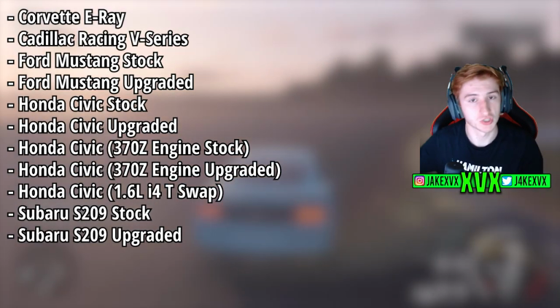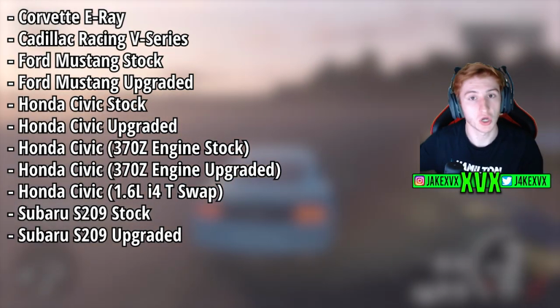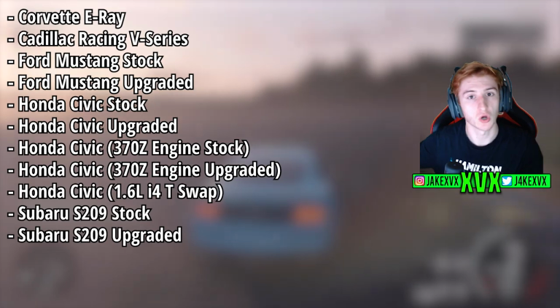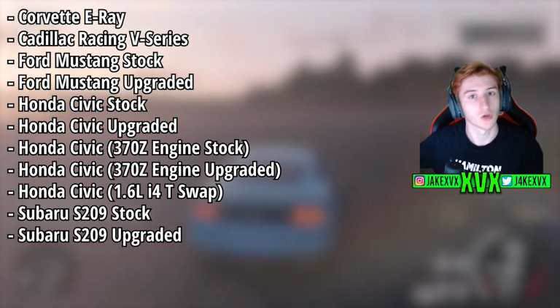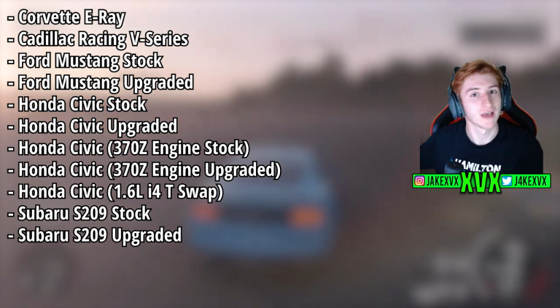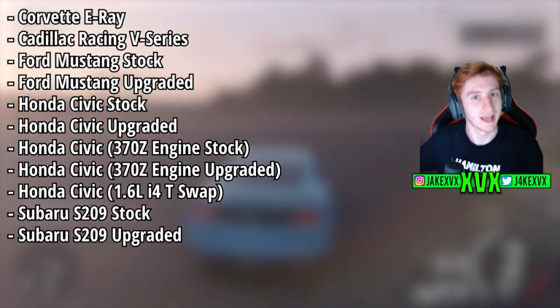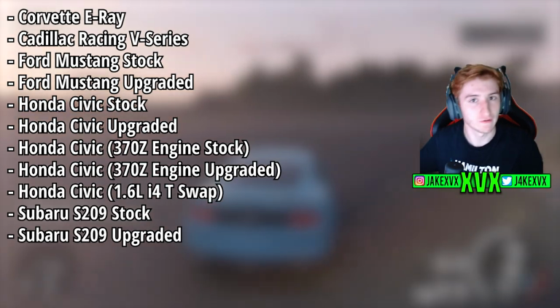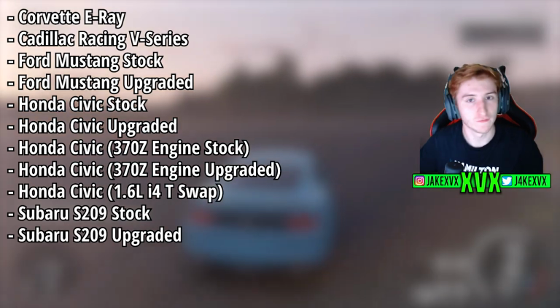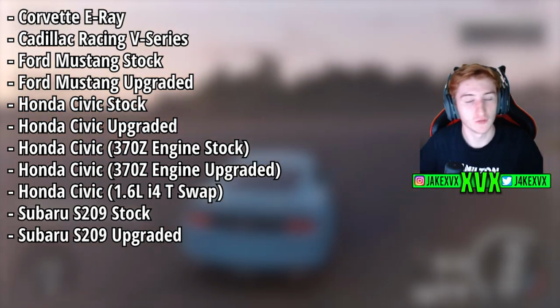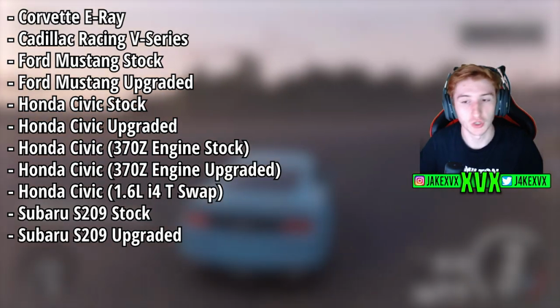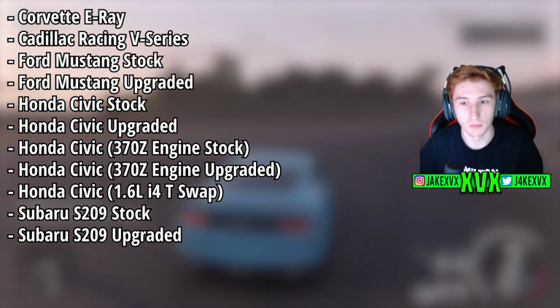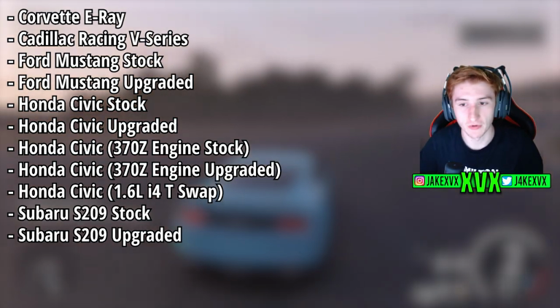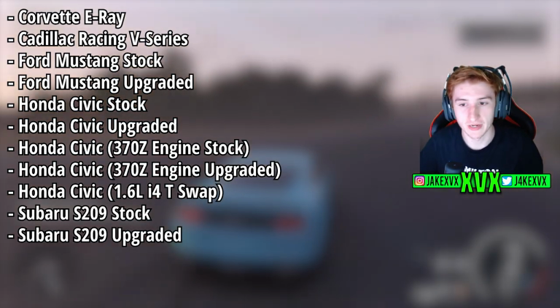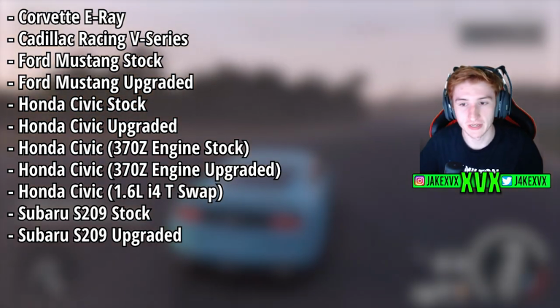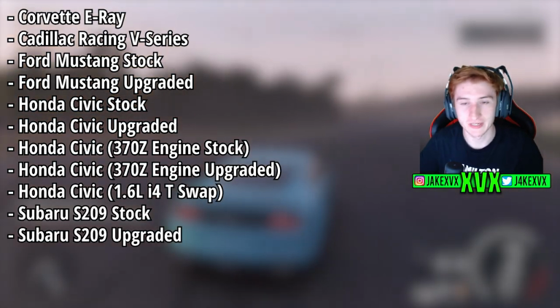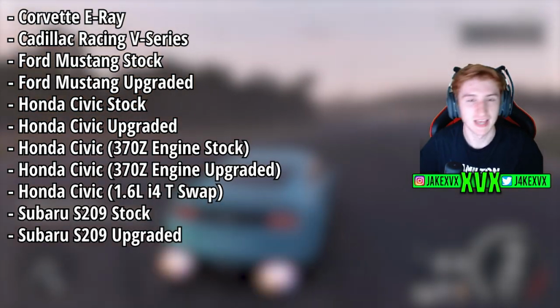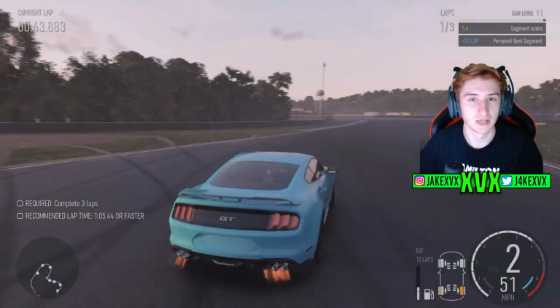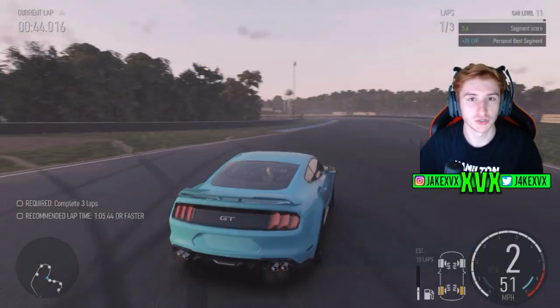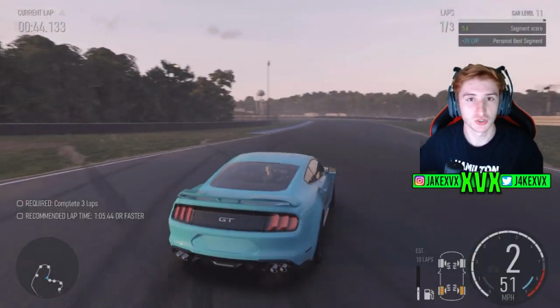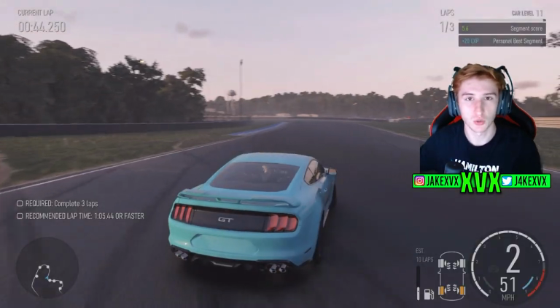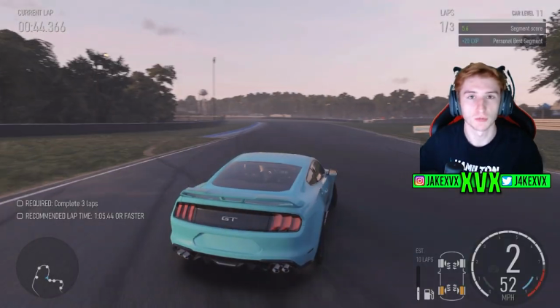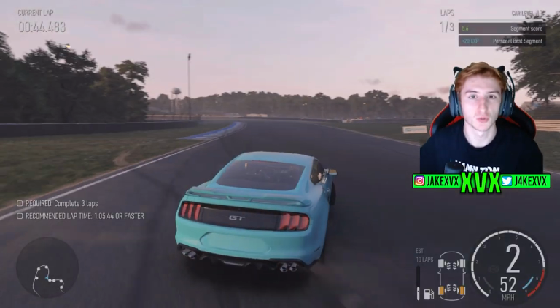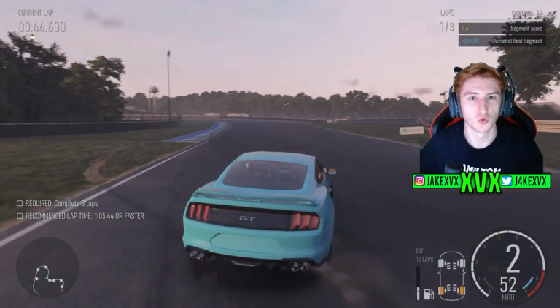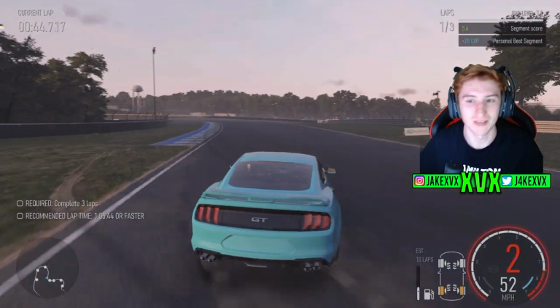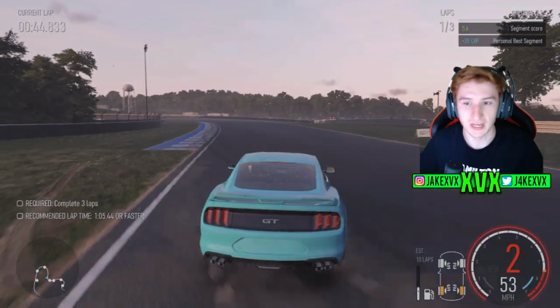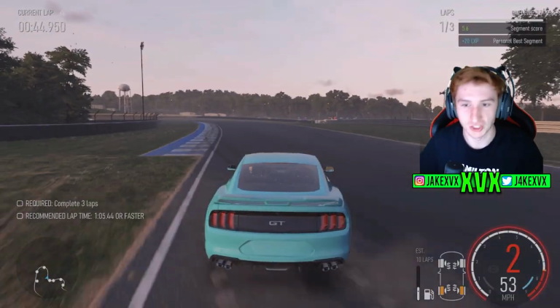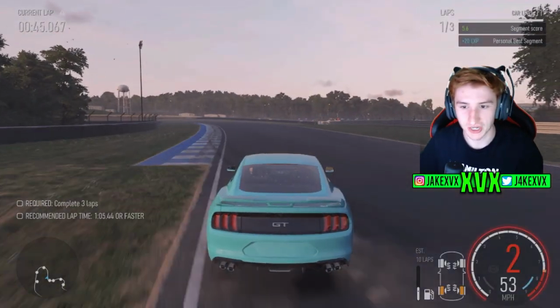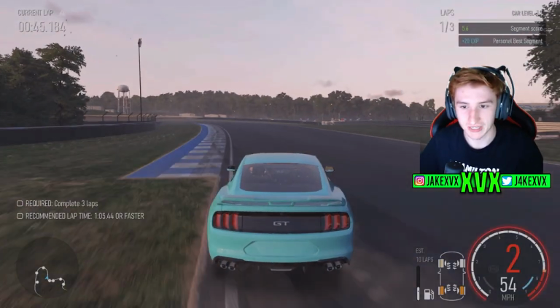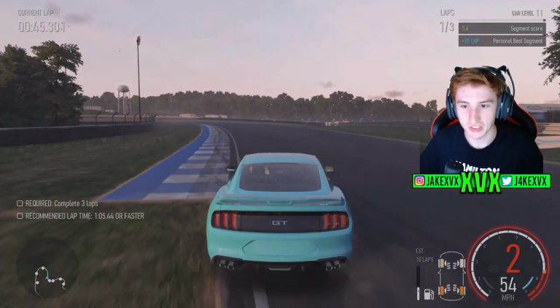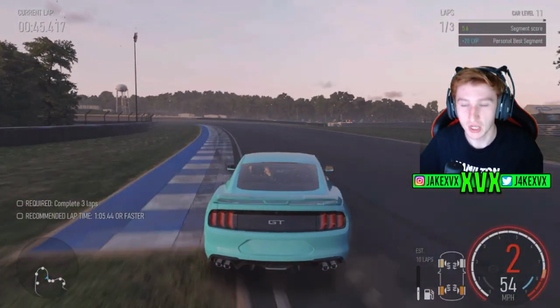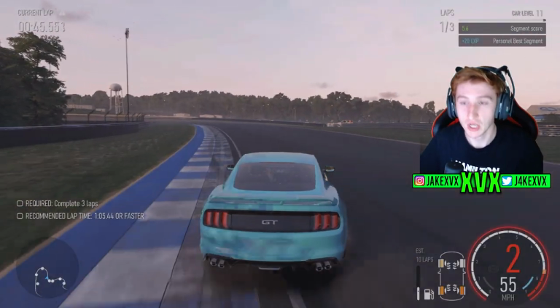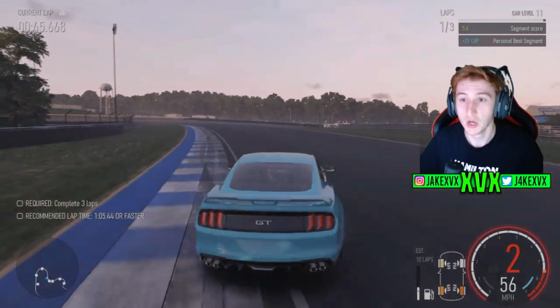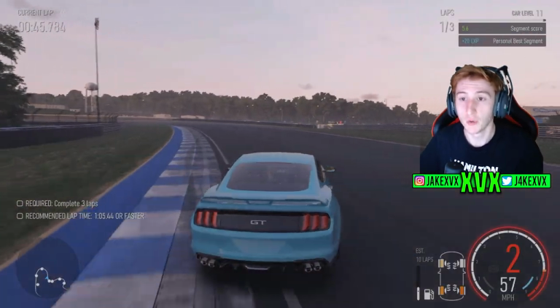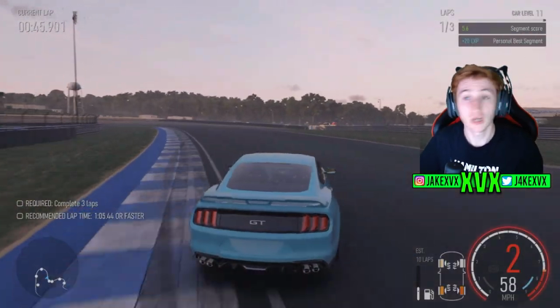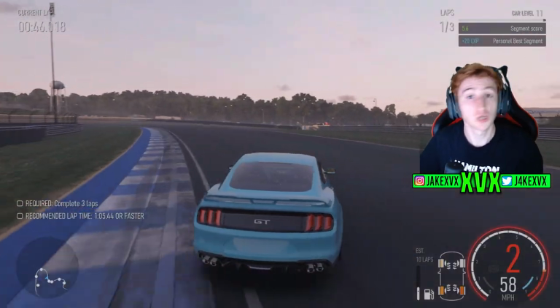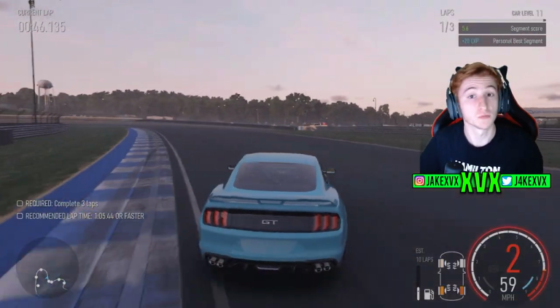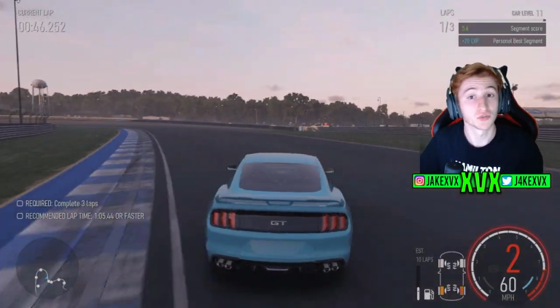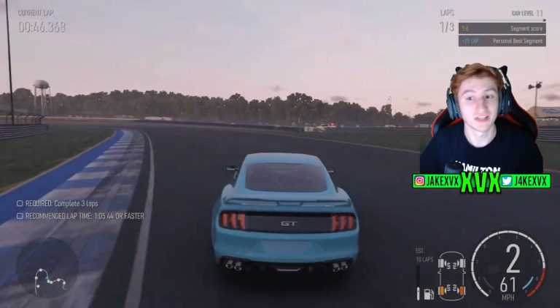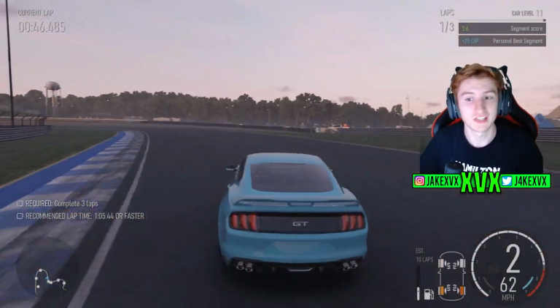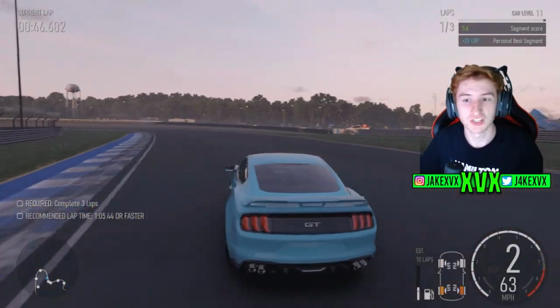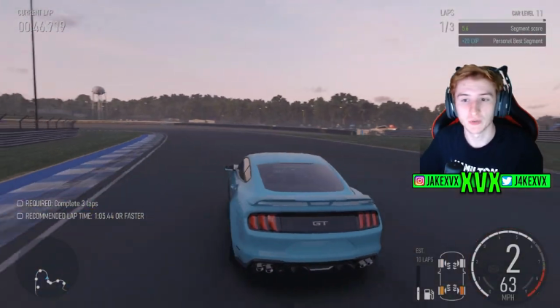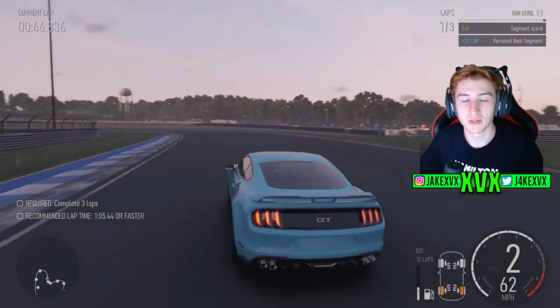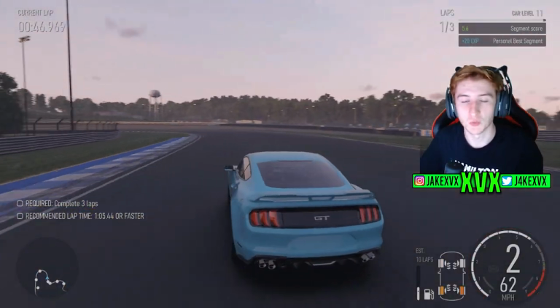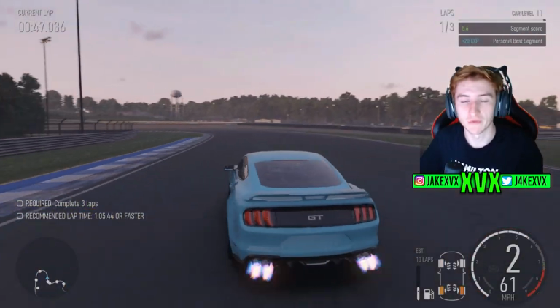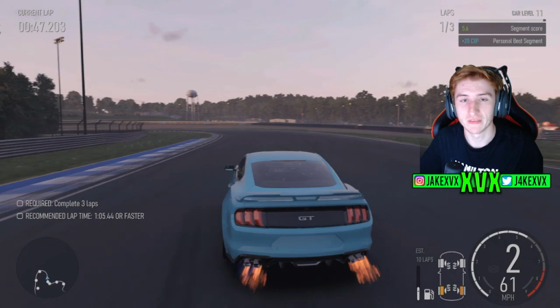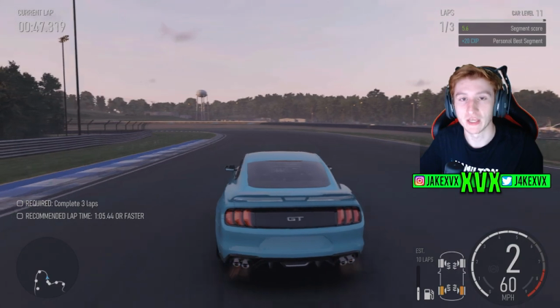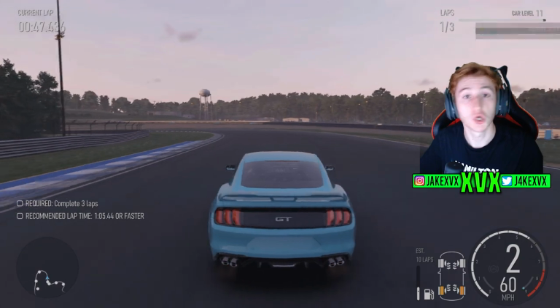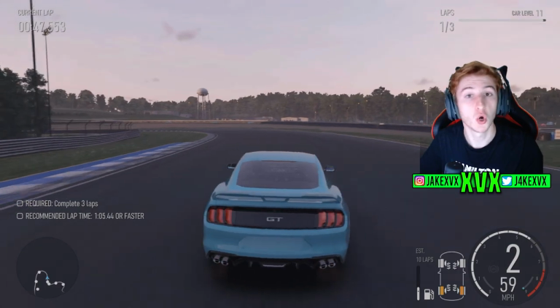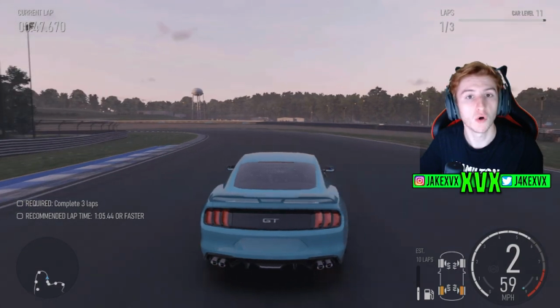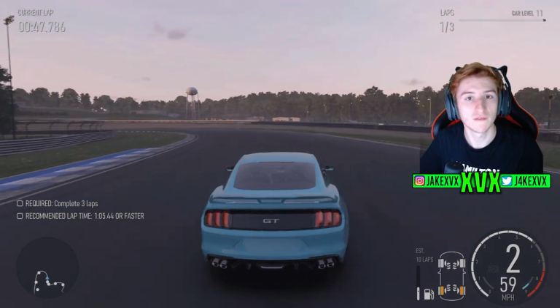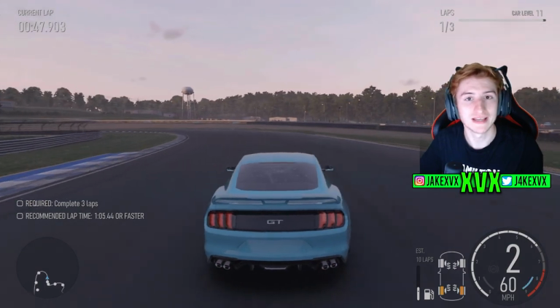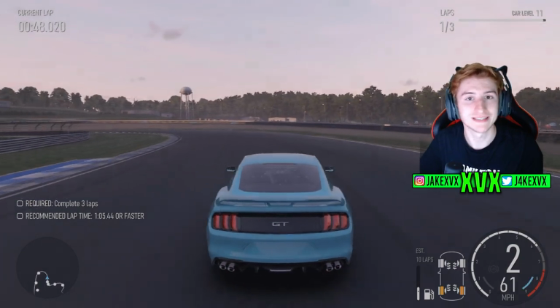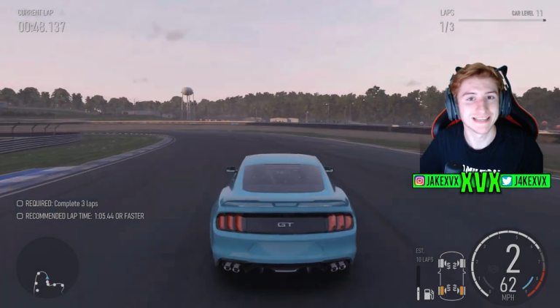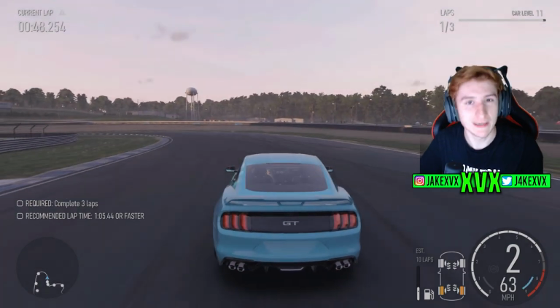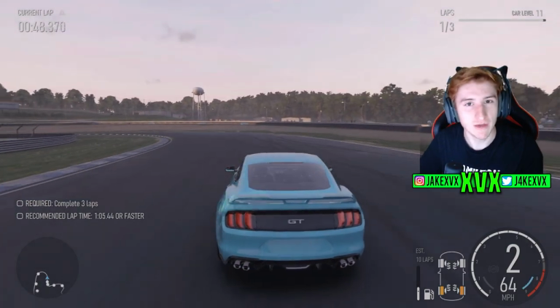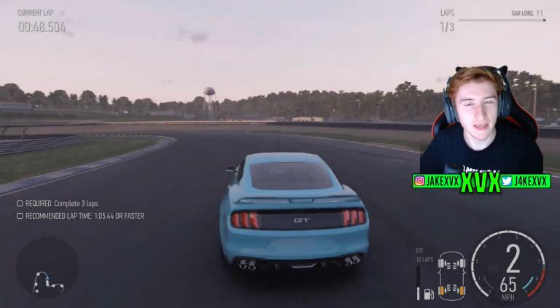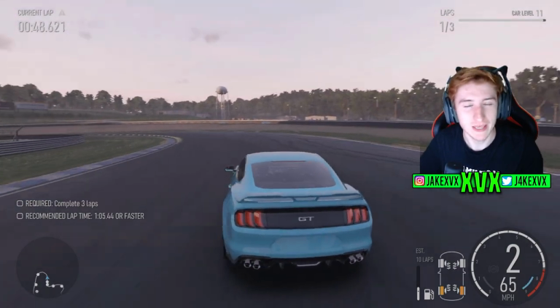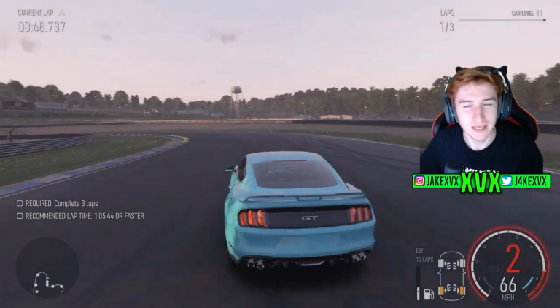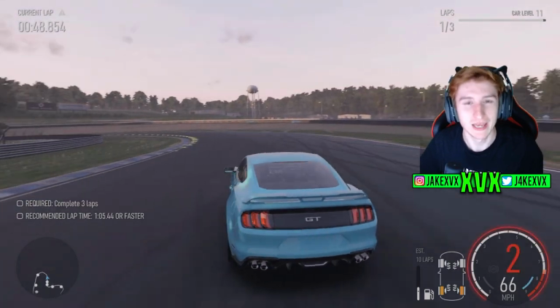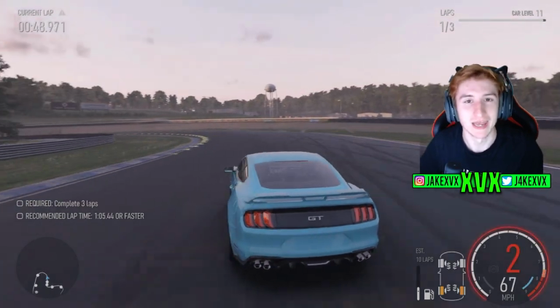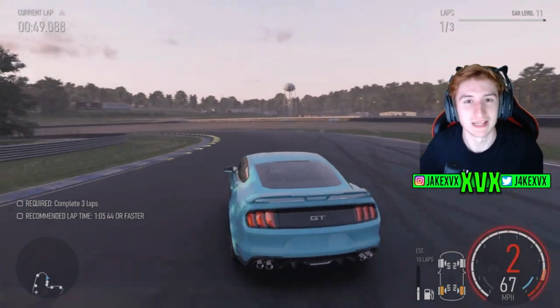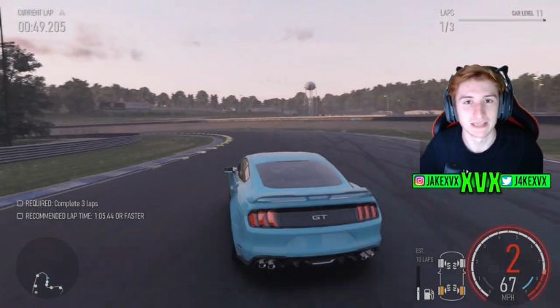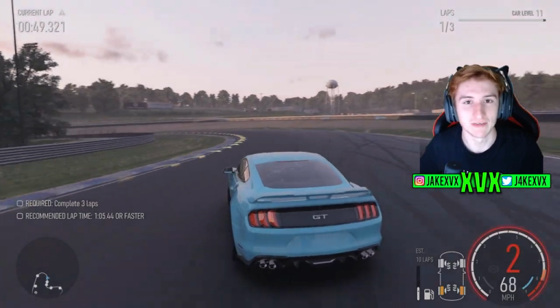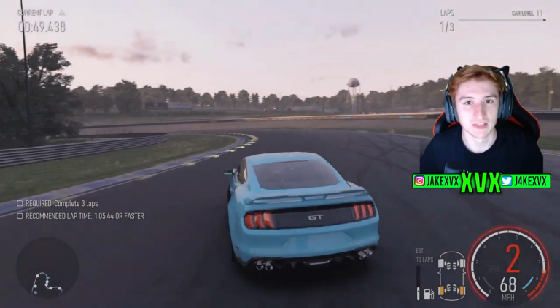Stock and fully upgraded, engine swapped — all that jazz. We're going to jump straight into it with the Corvette E-Ray. Let's have a listen.